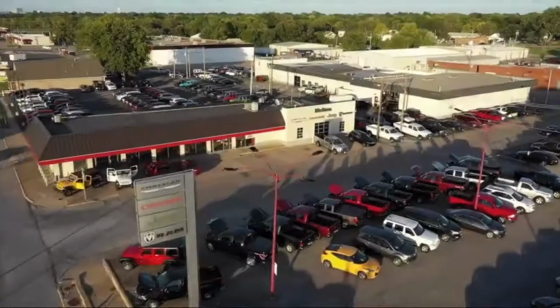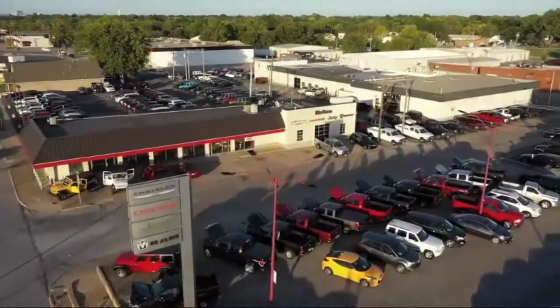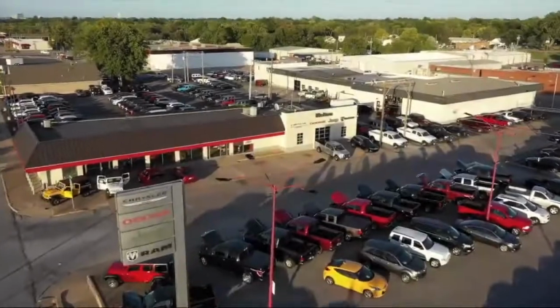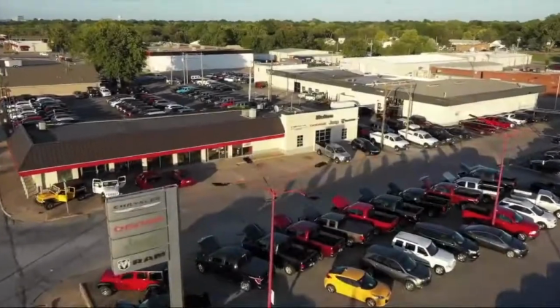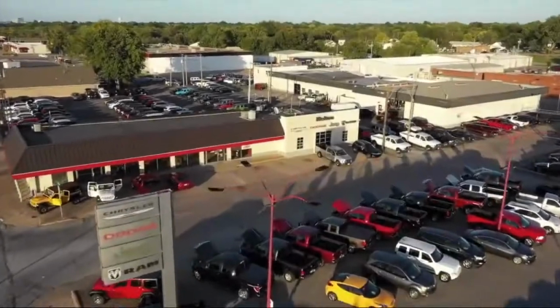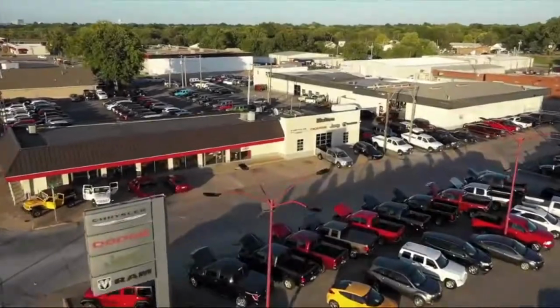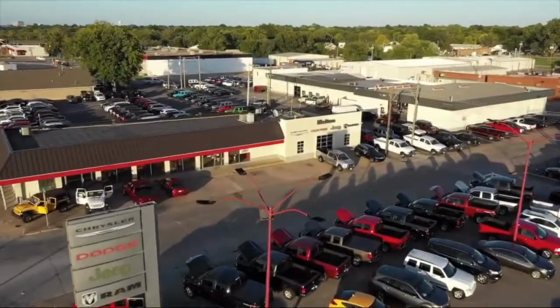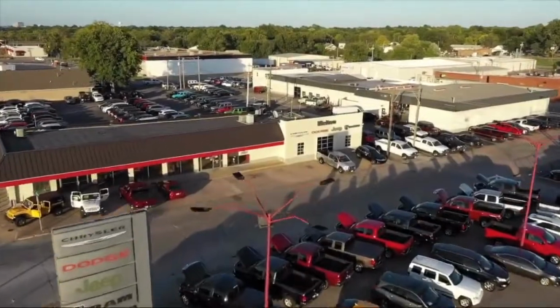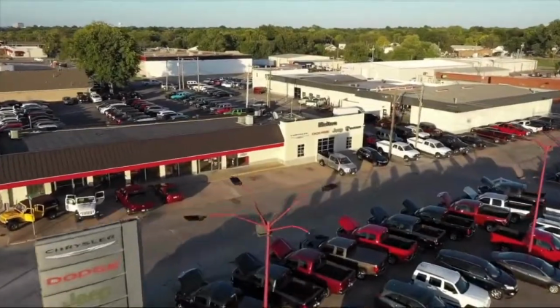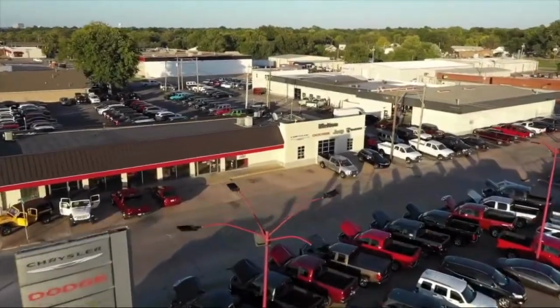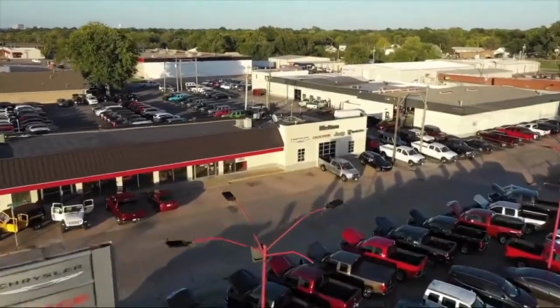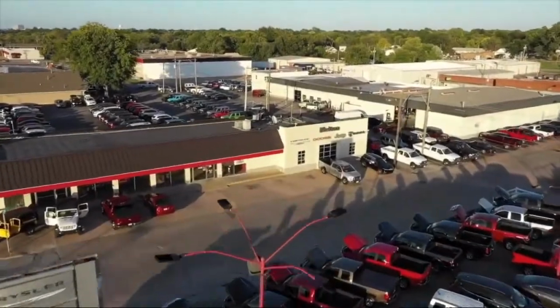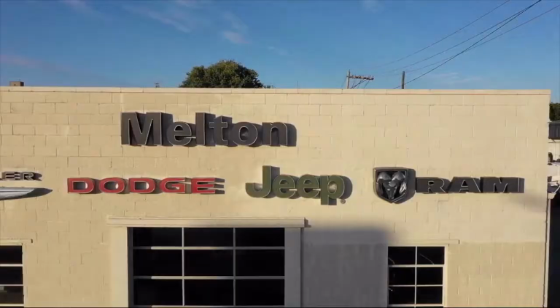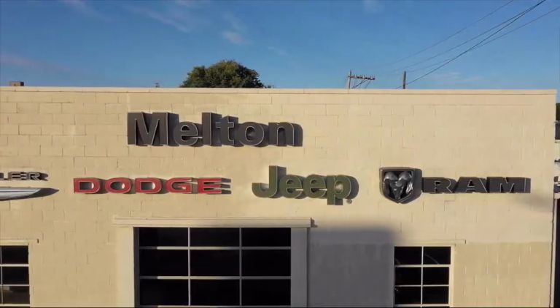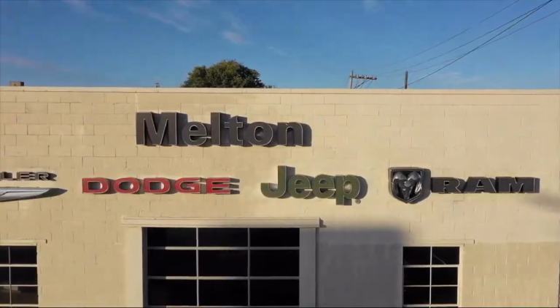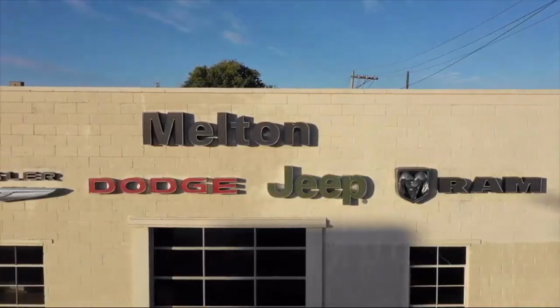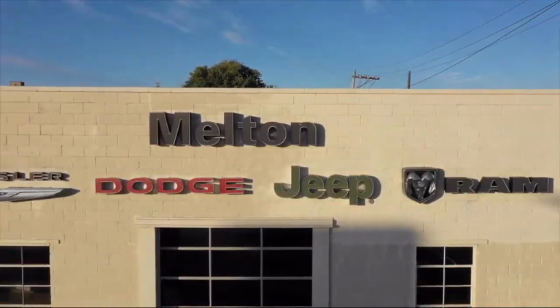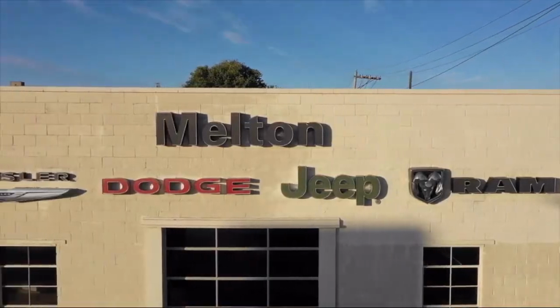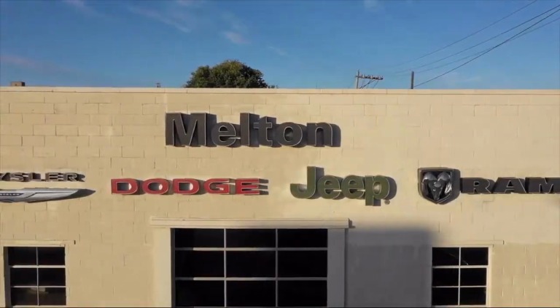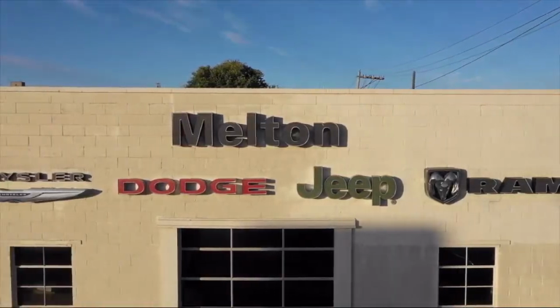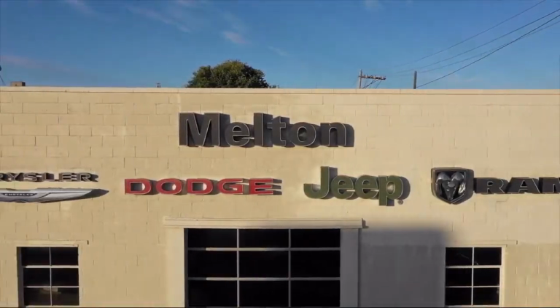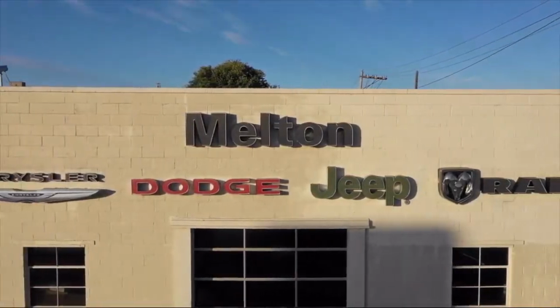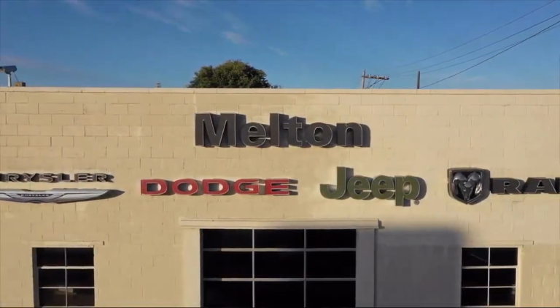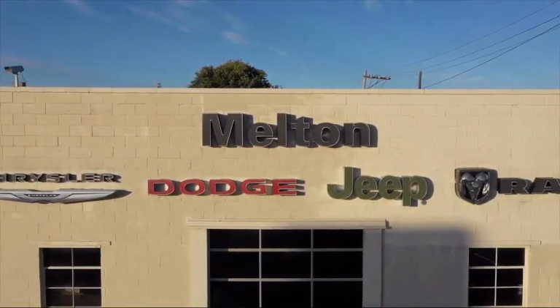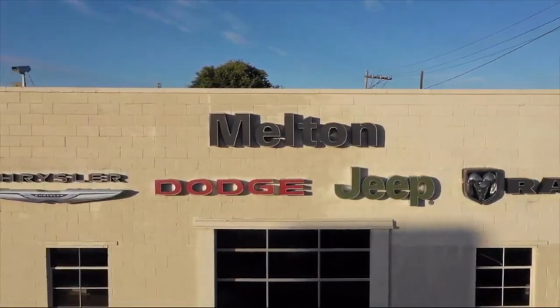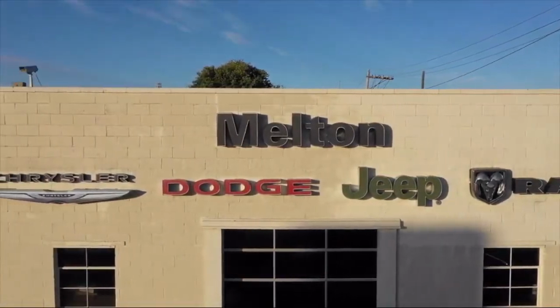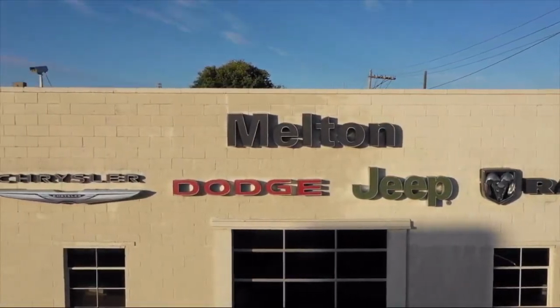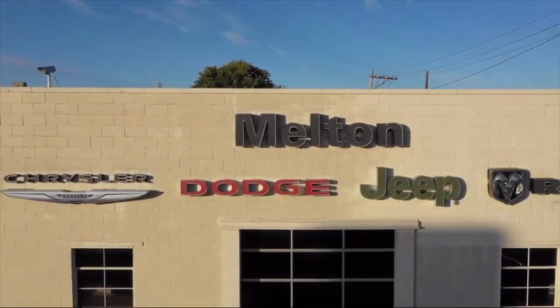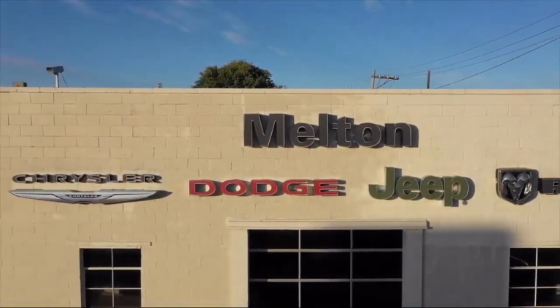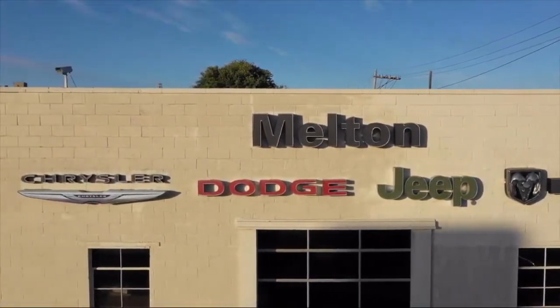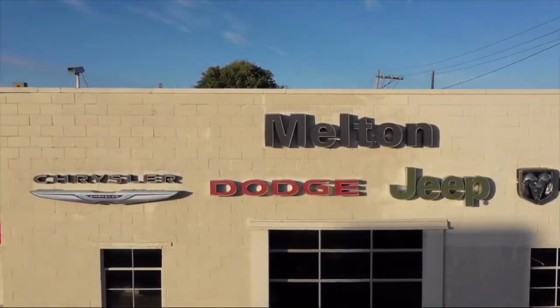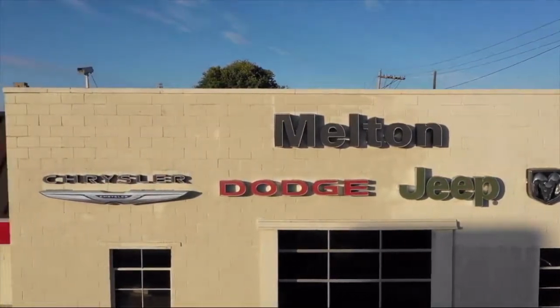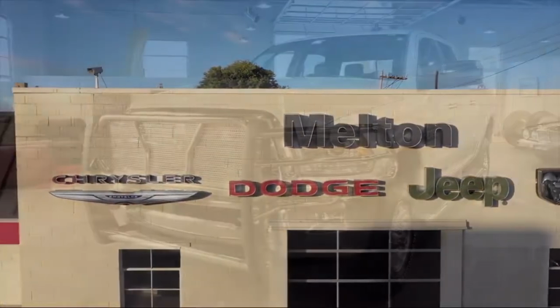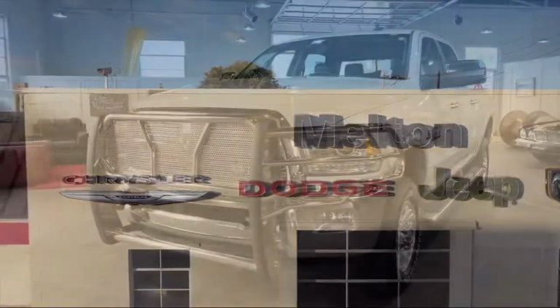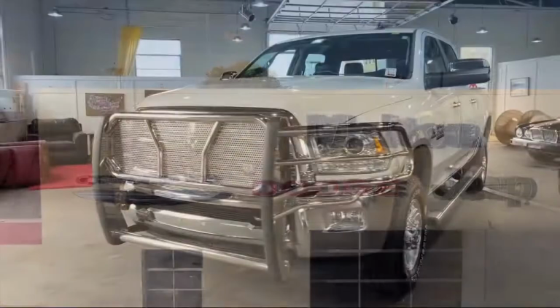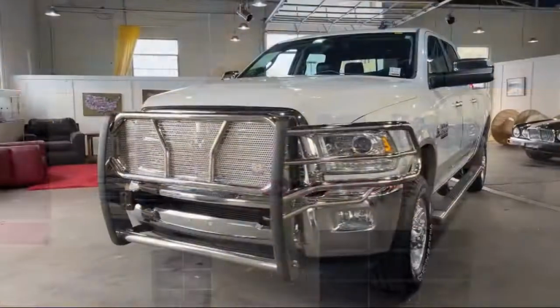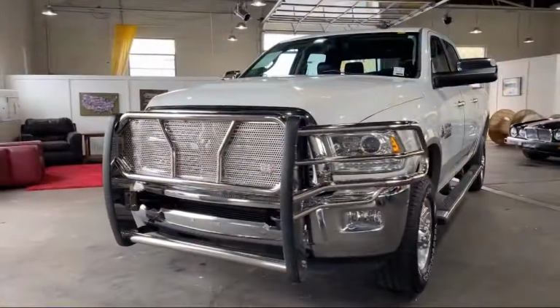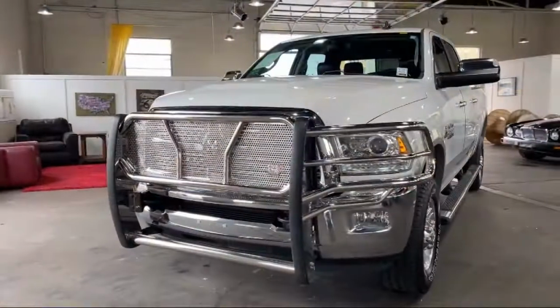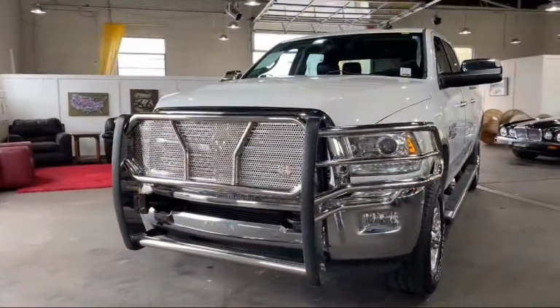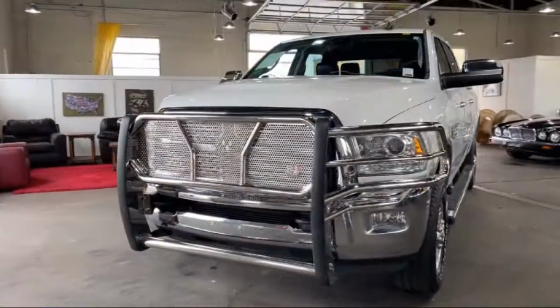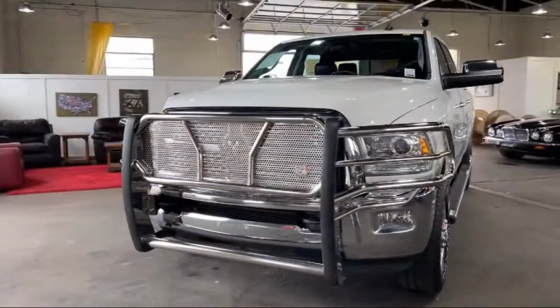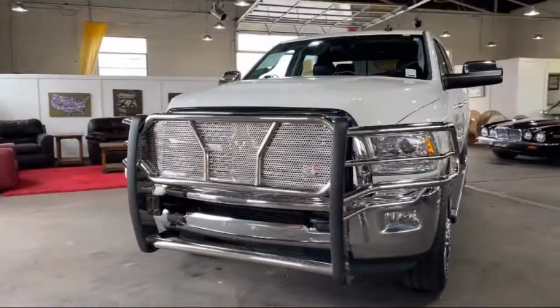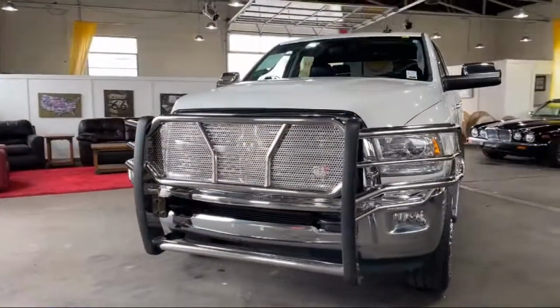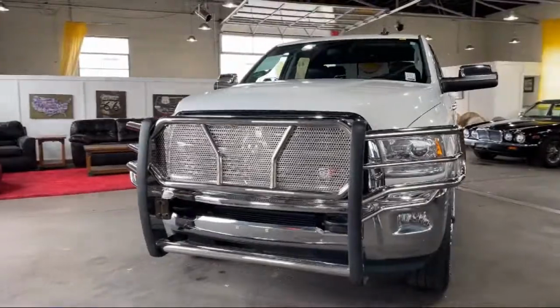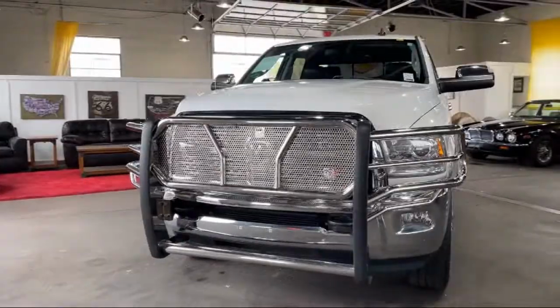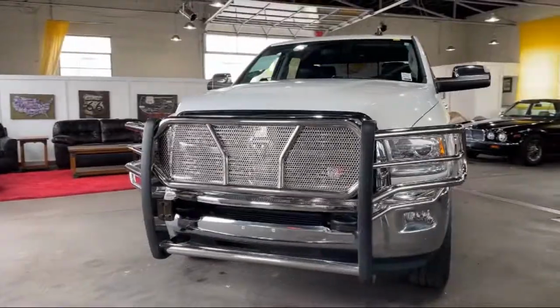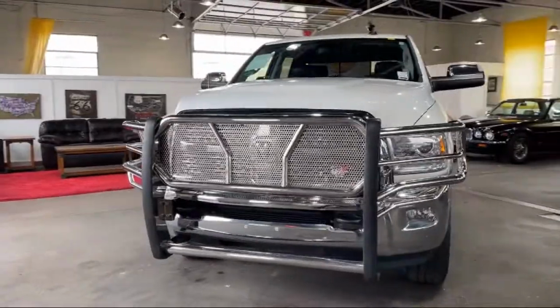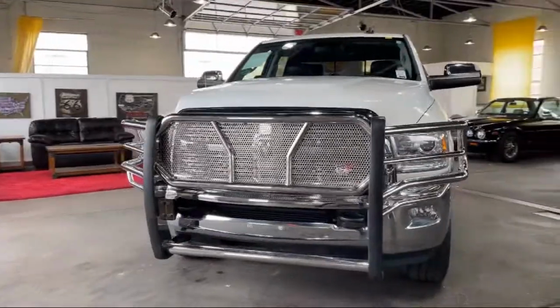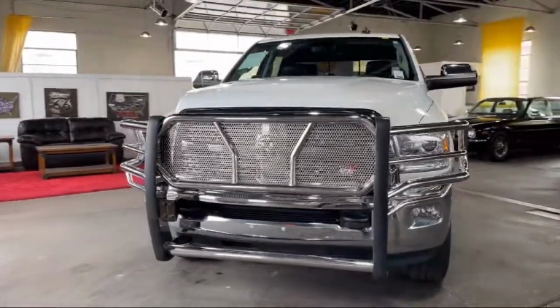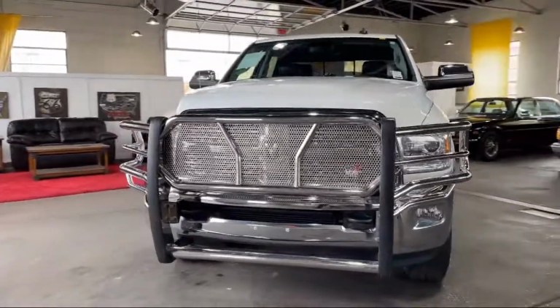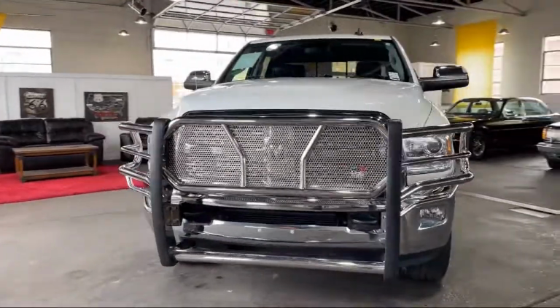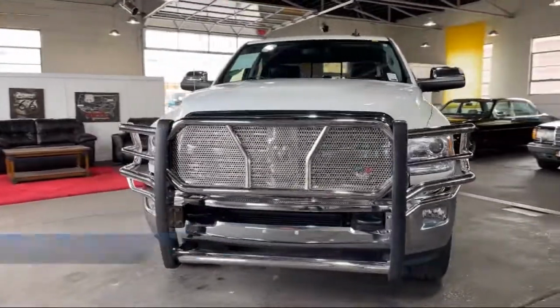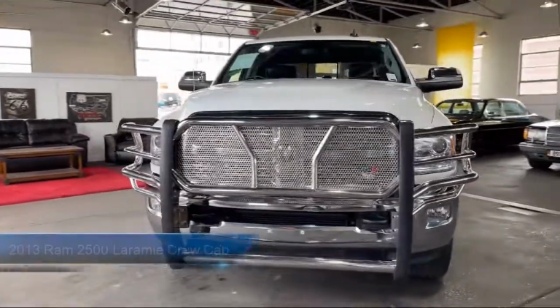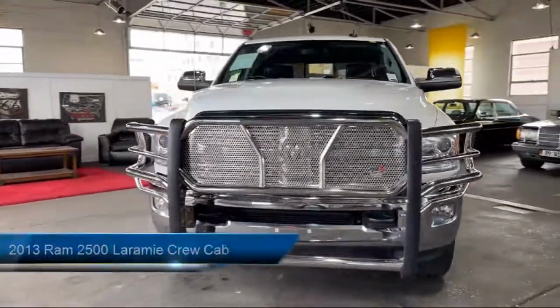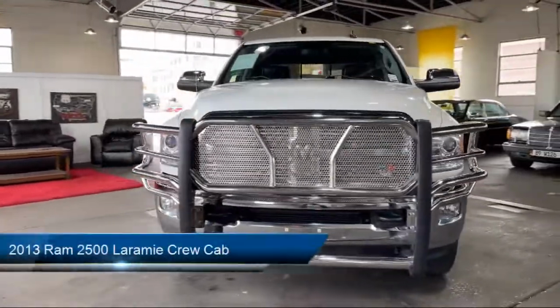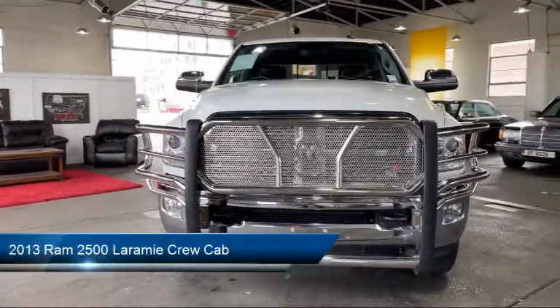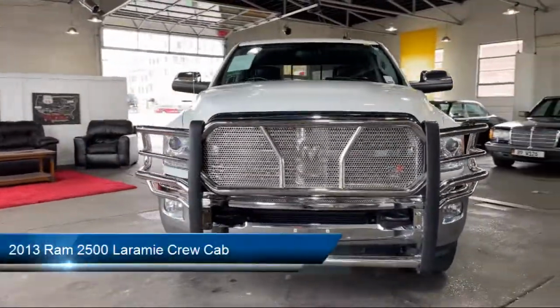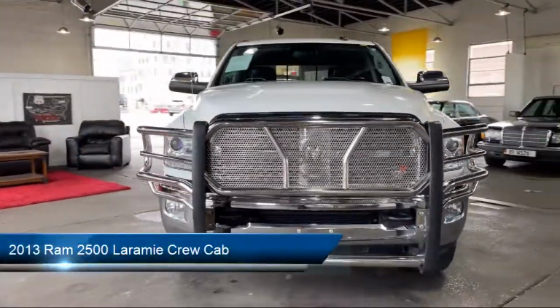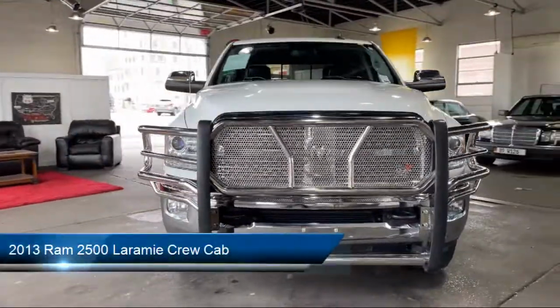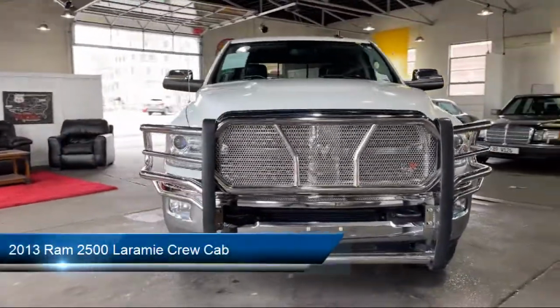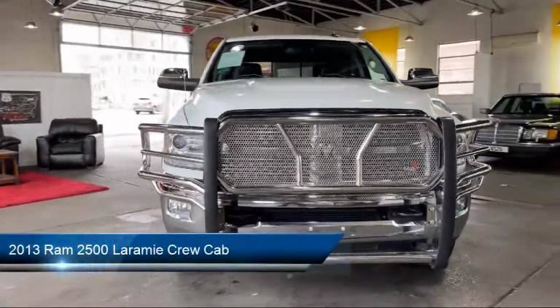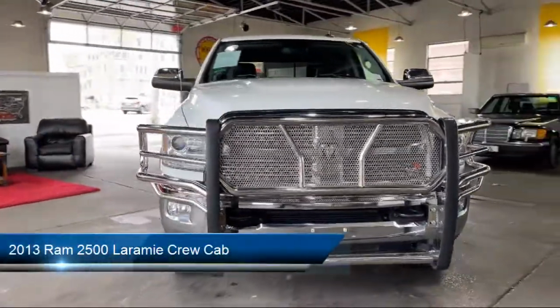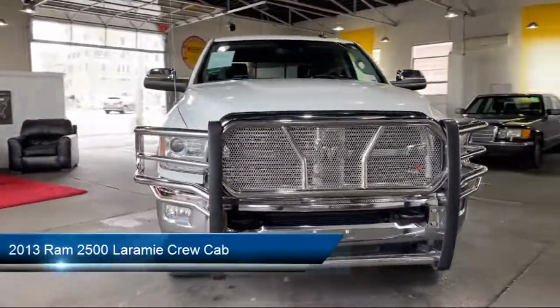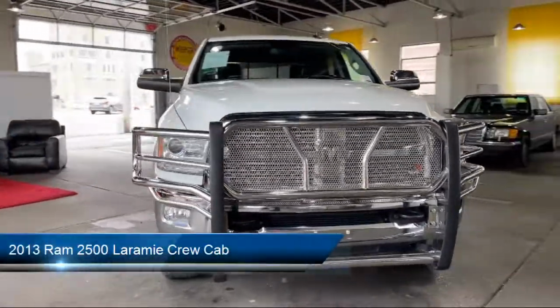Welcome to Melton Chrysler Dodge, and here's a look at another one of our hand-selected vehicles from our inventory.